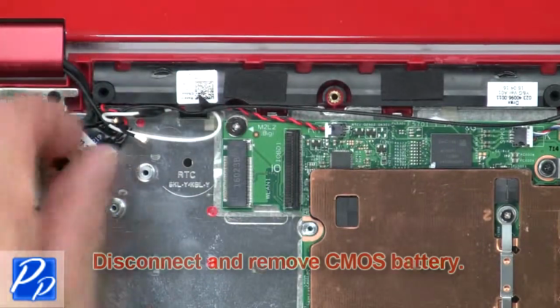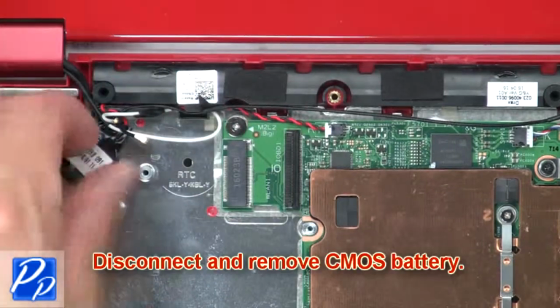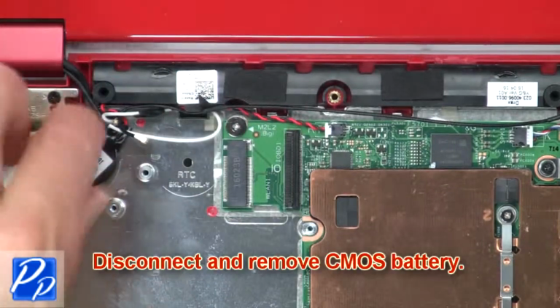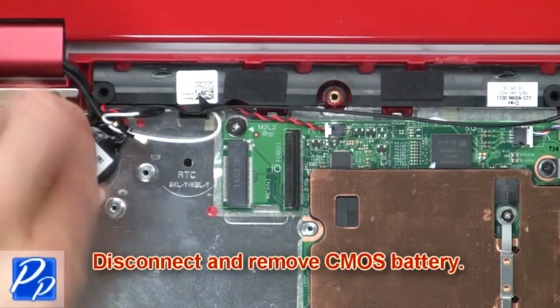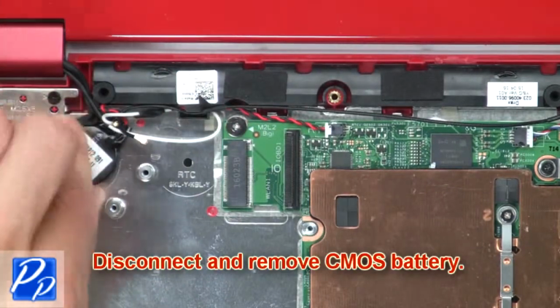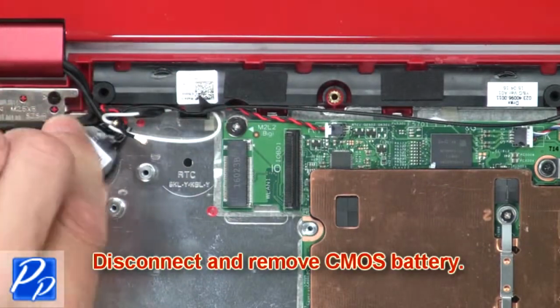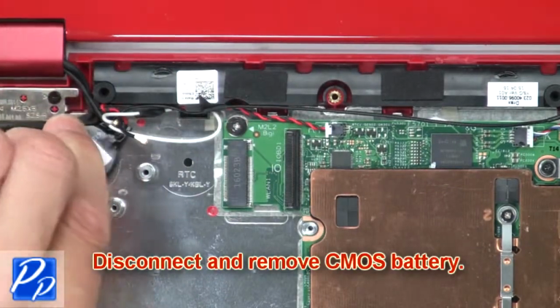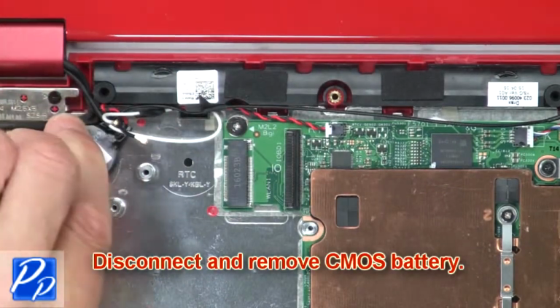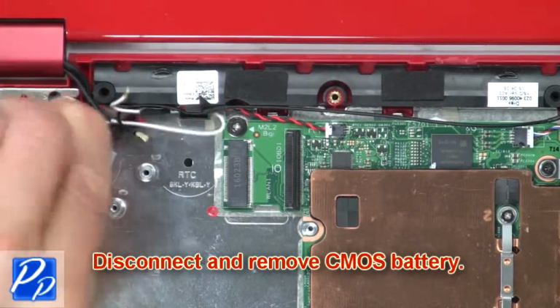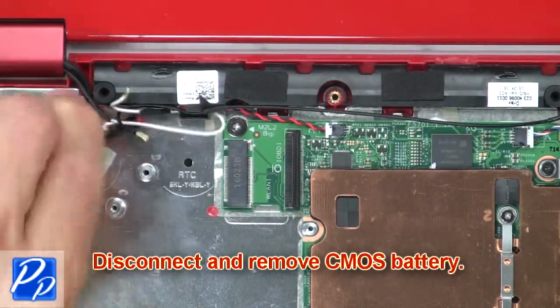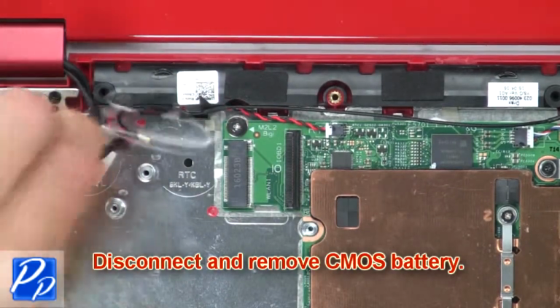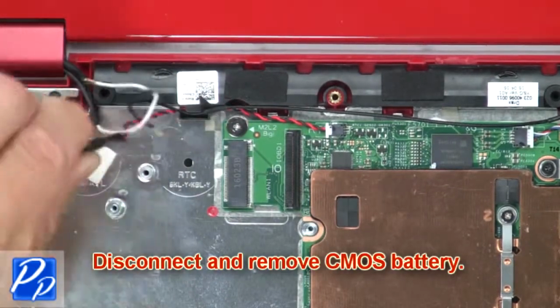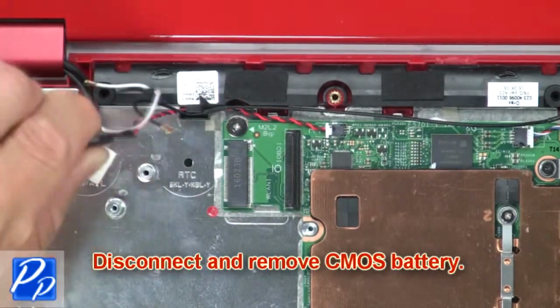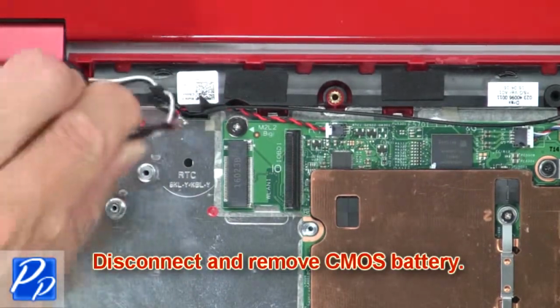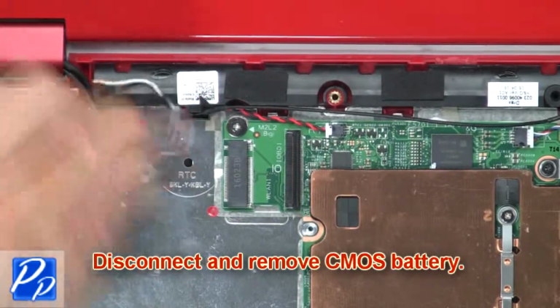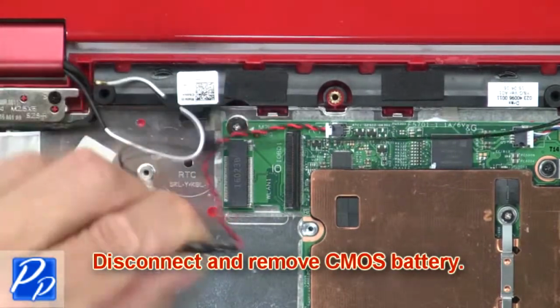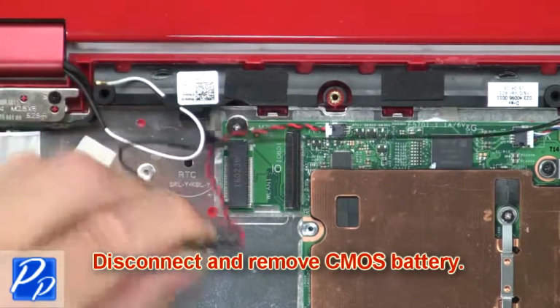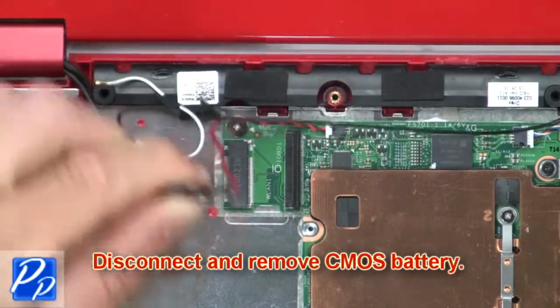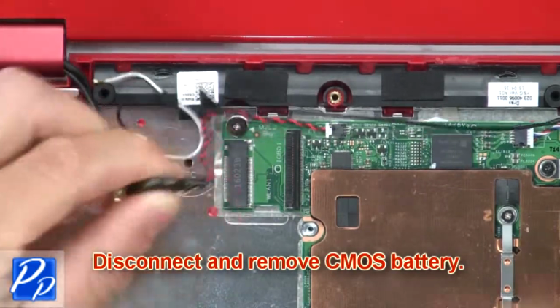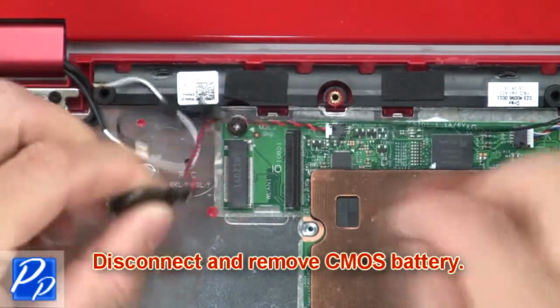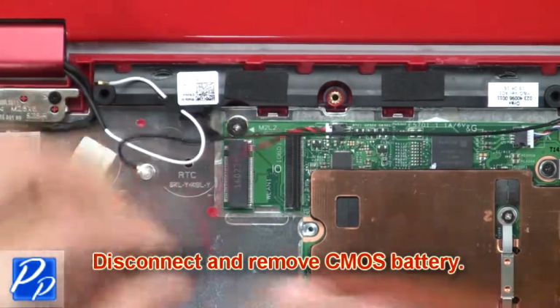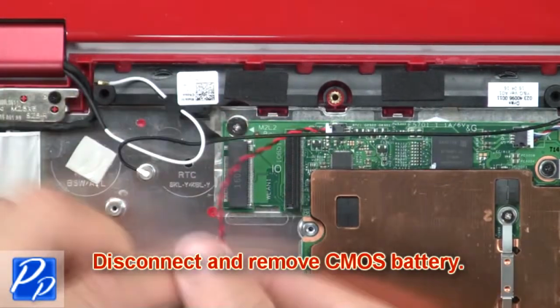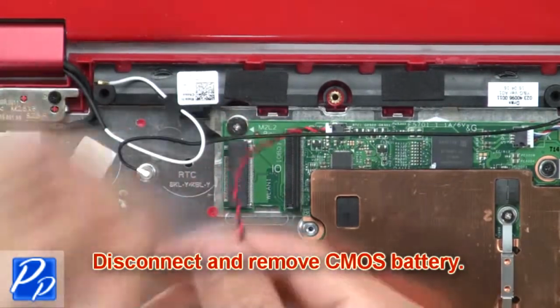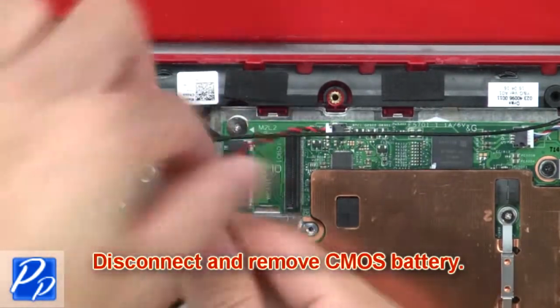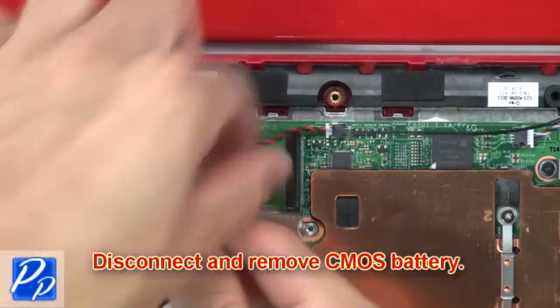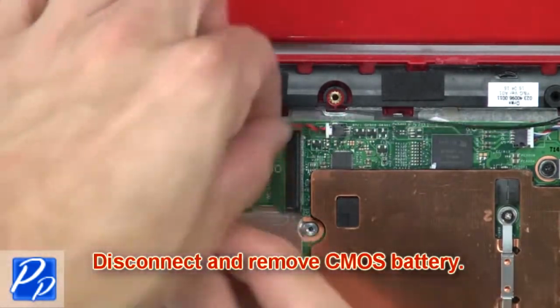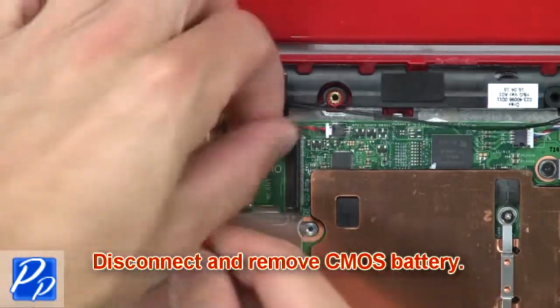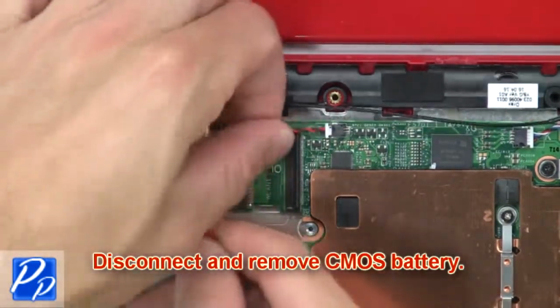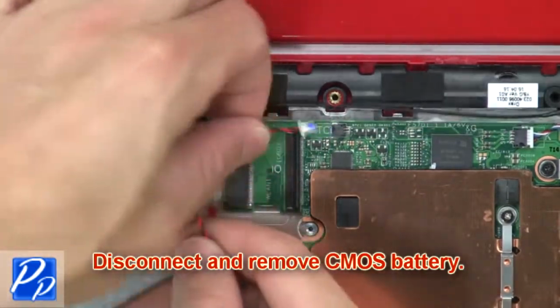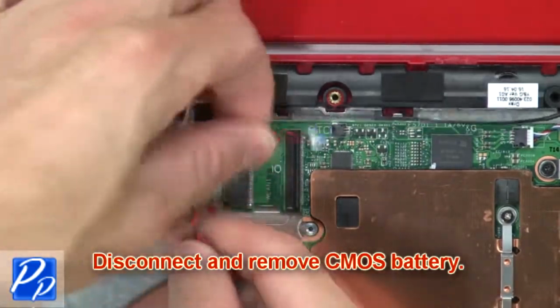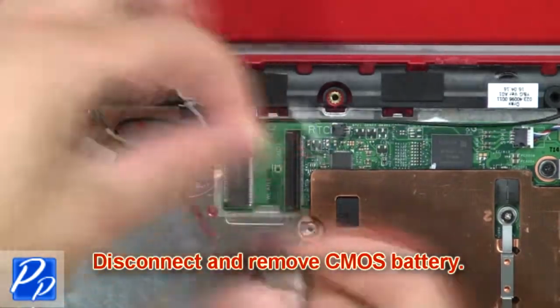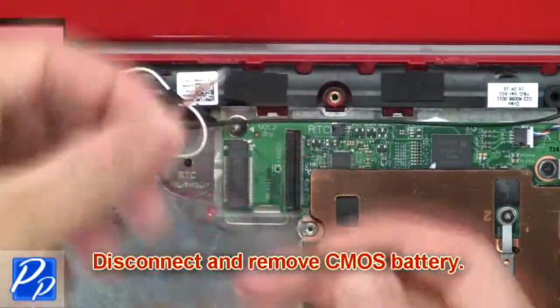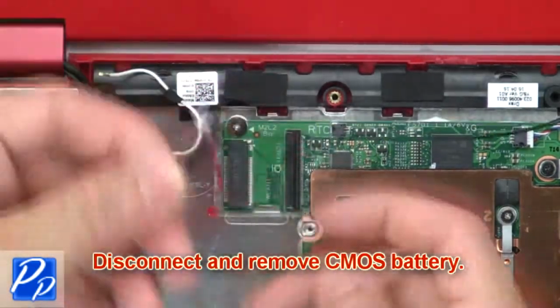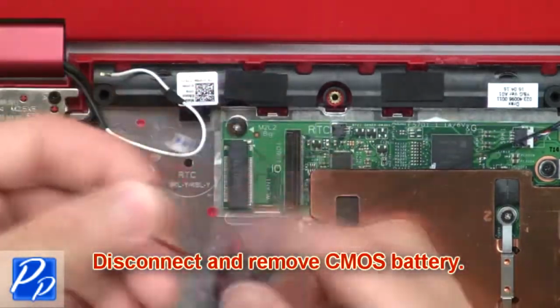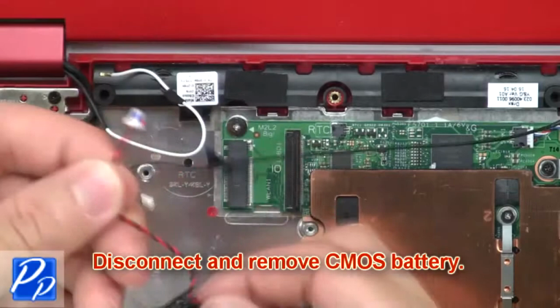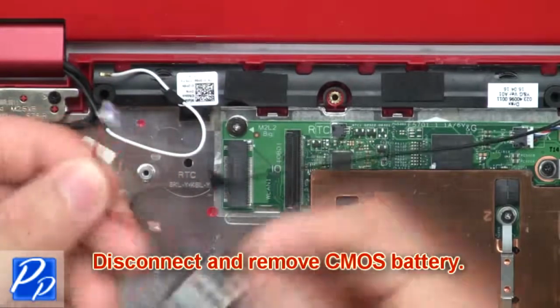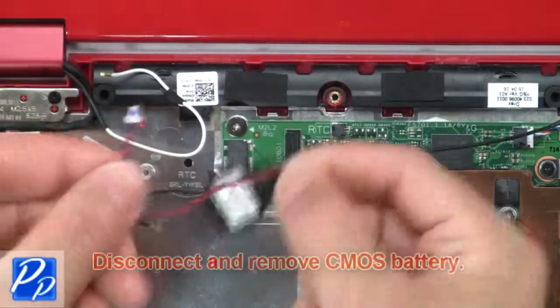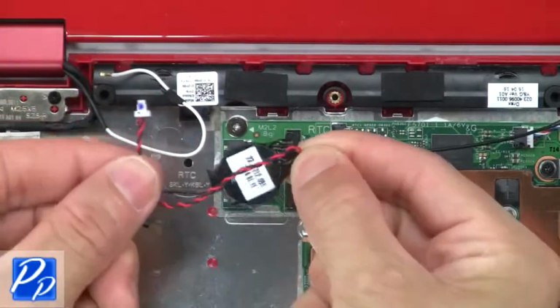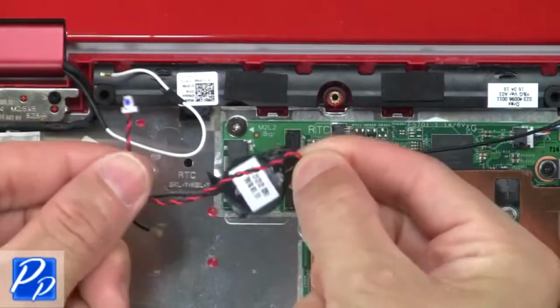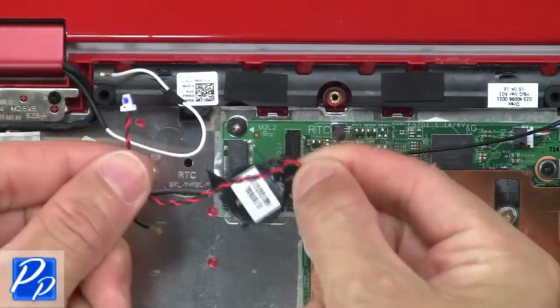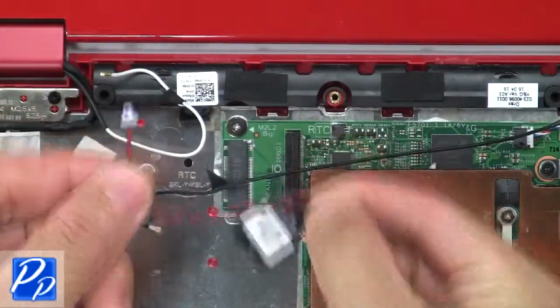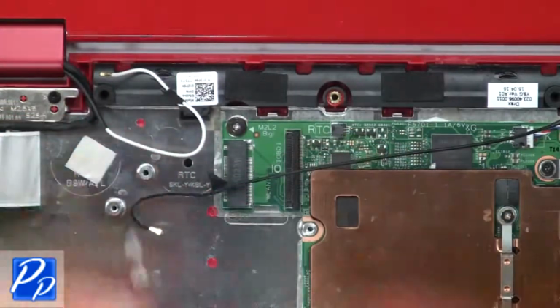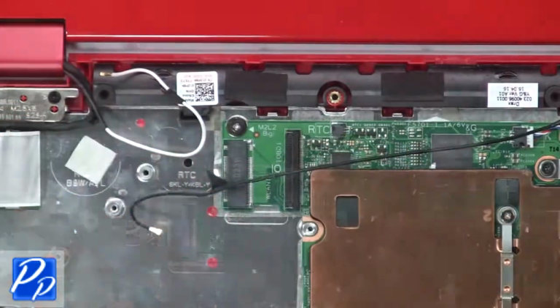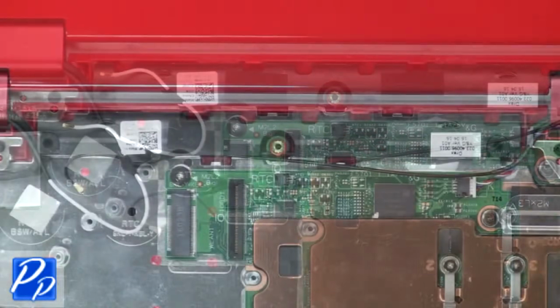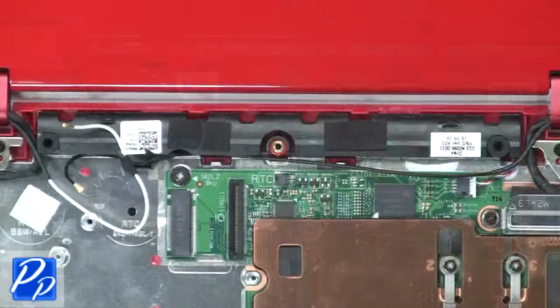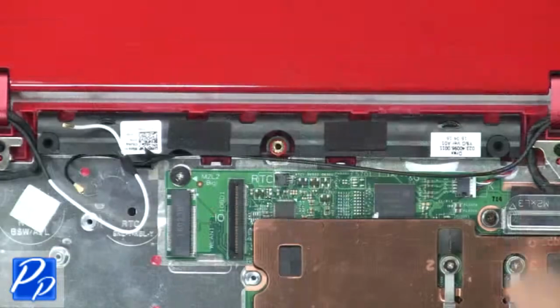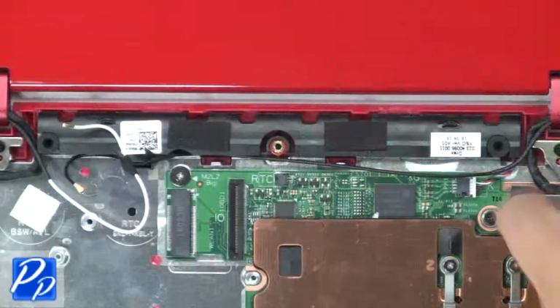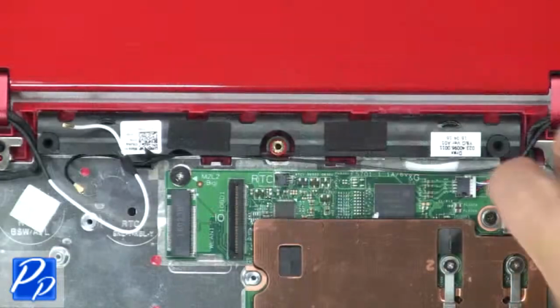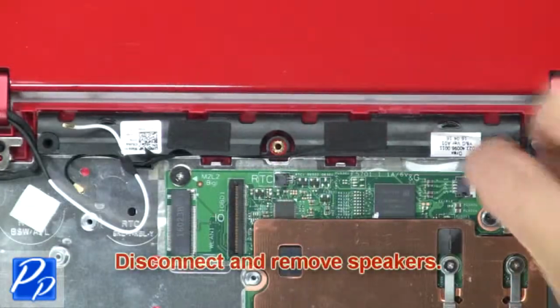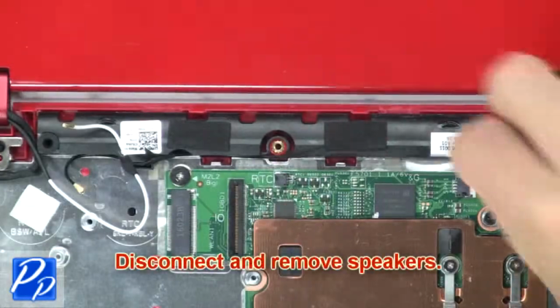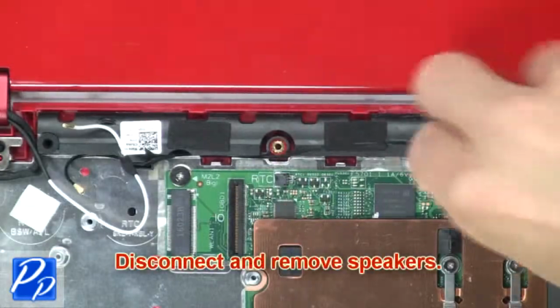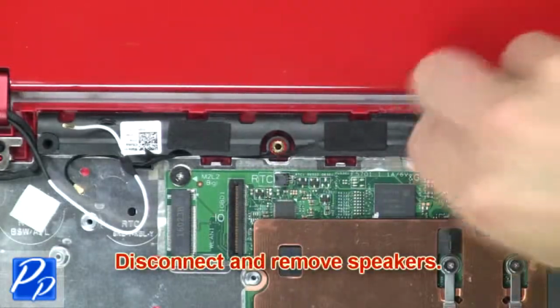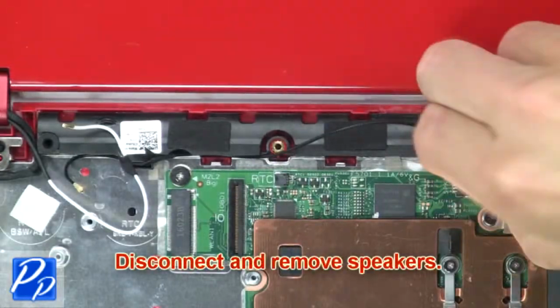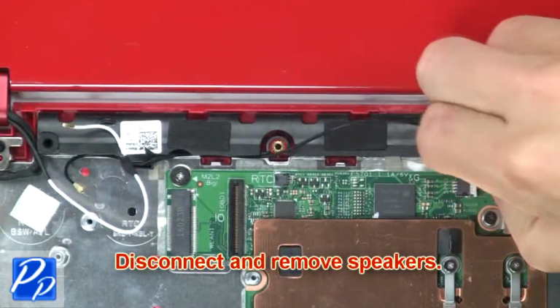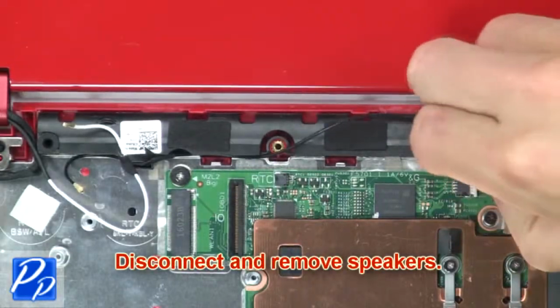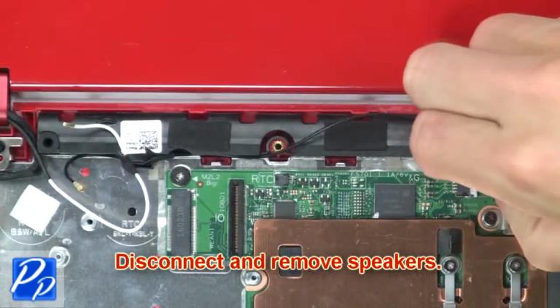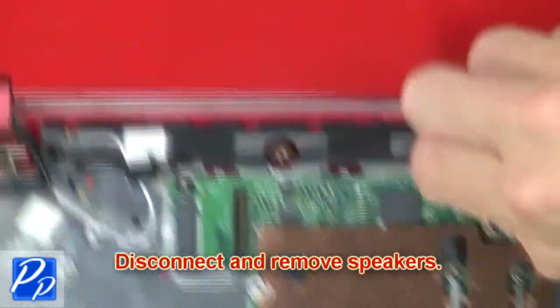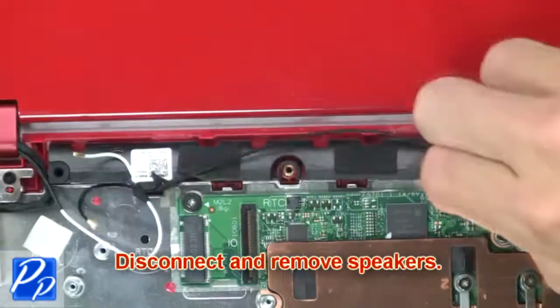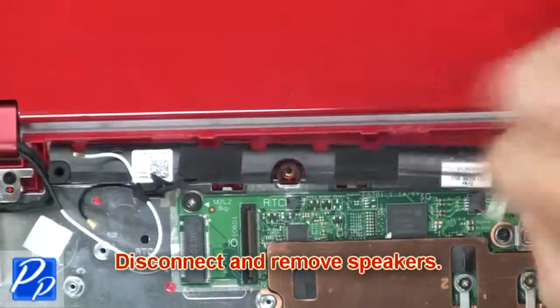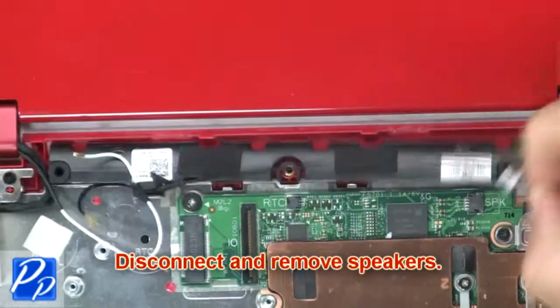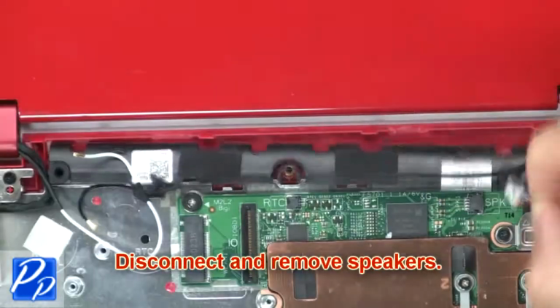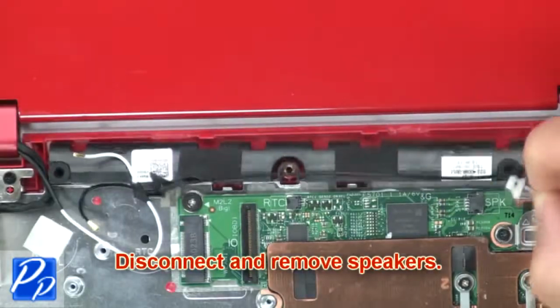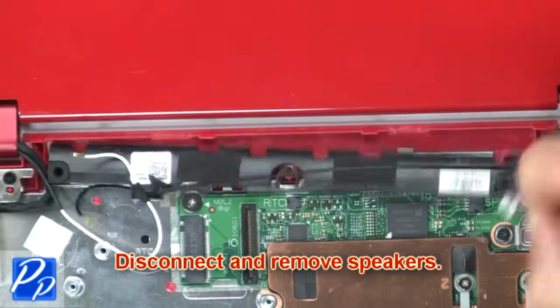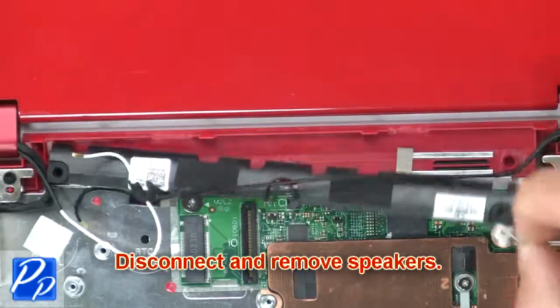Now disconnect and remove the CMOS battery. Then disconnect and remove the speakers.